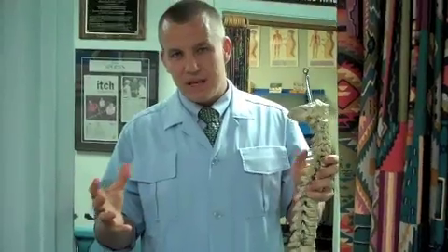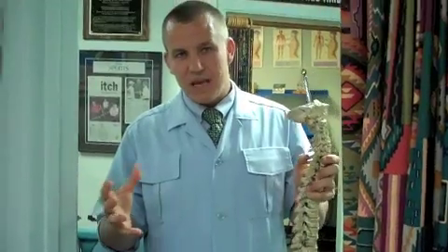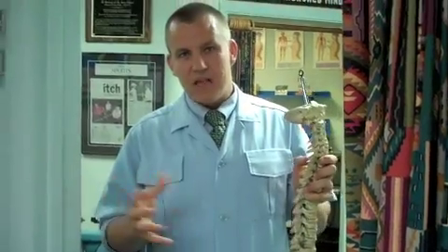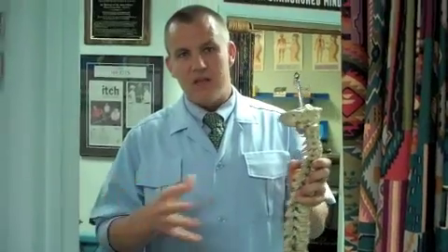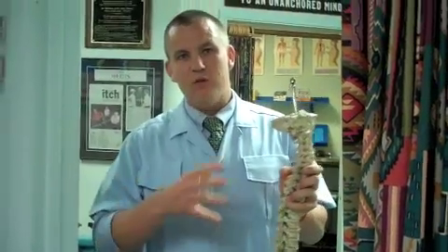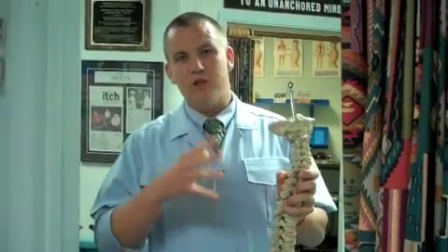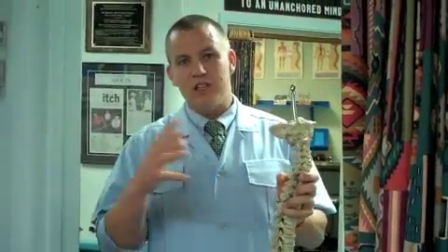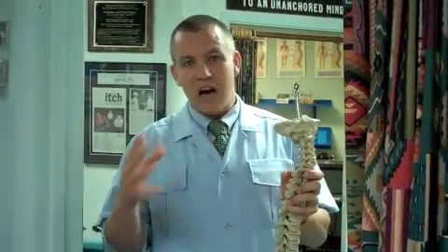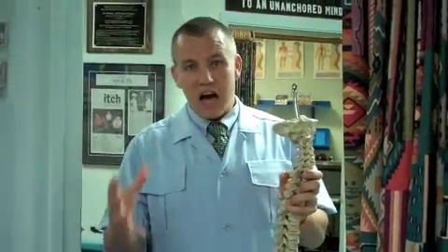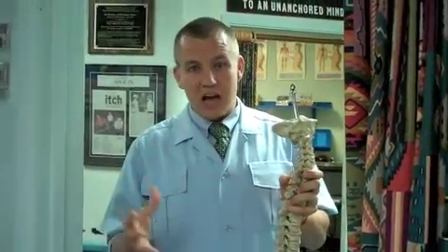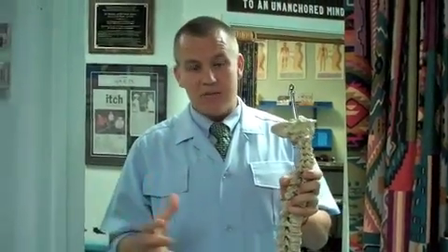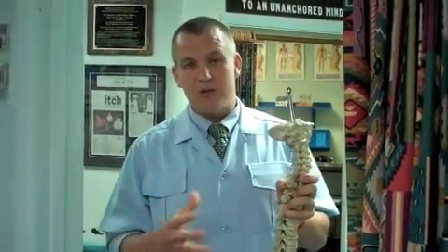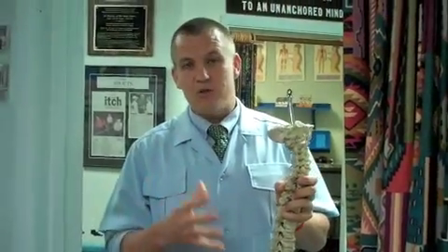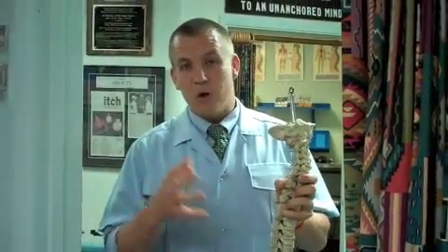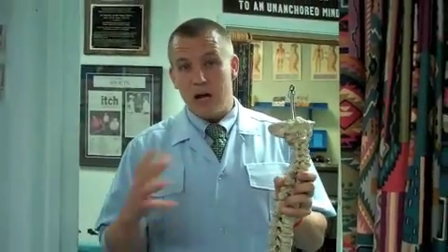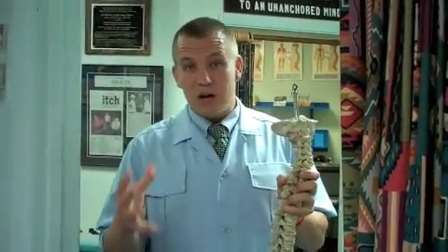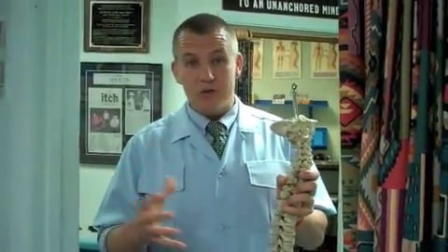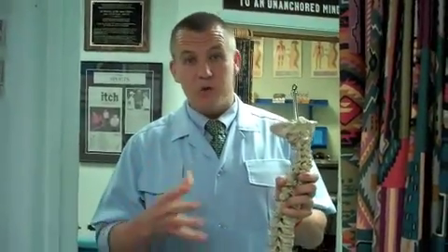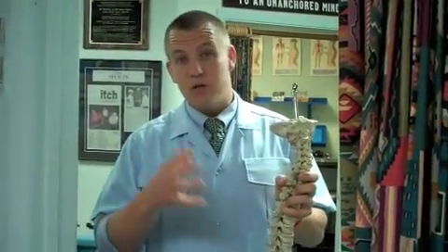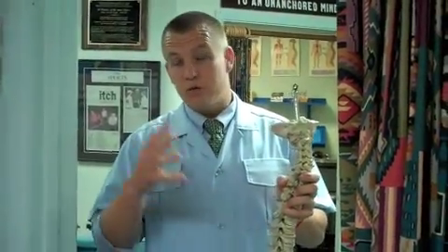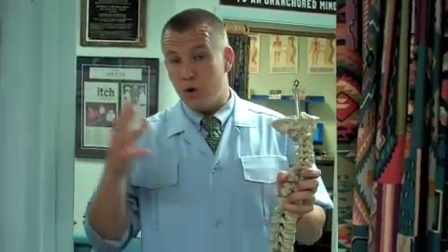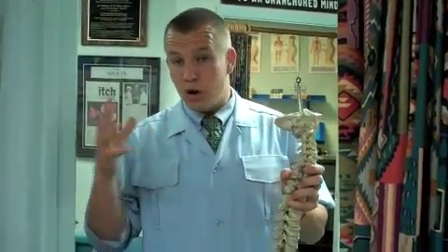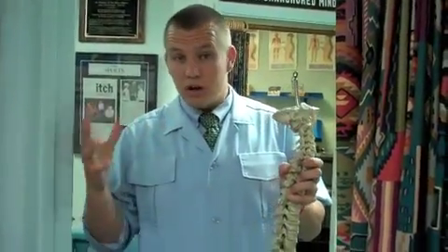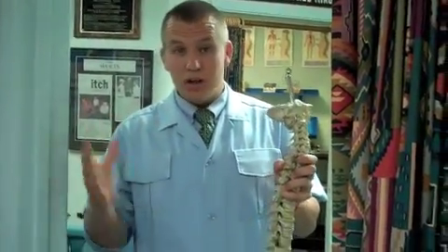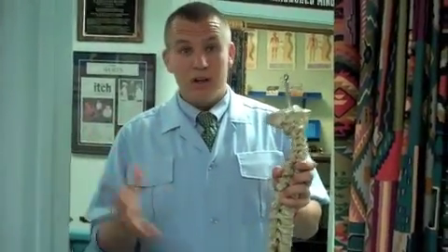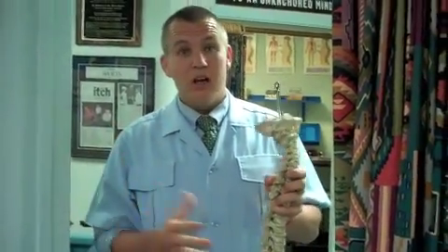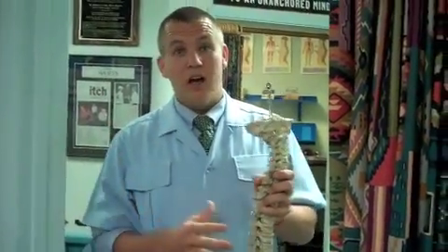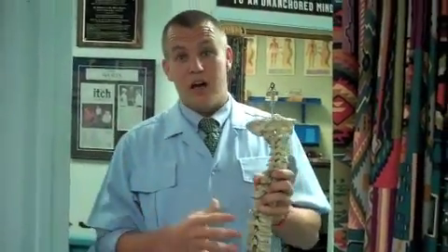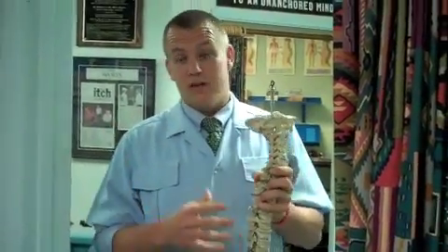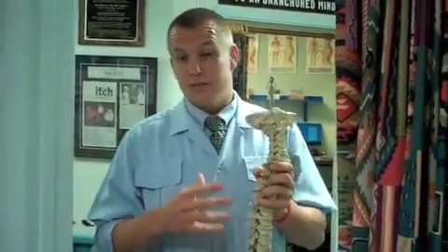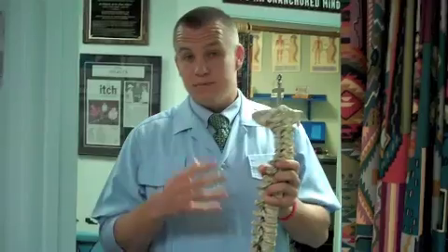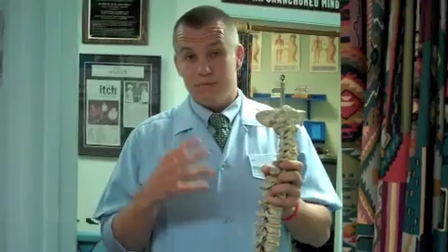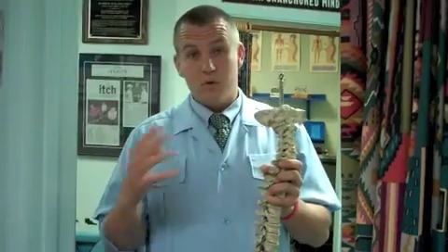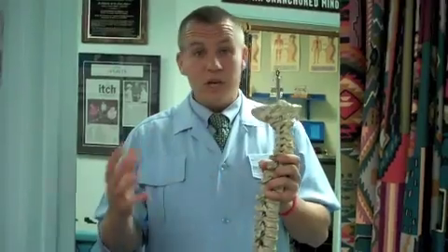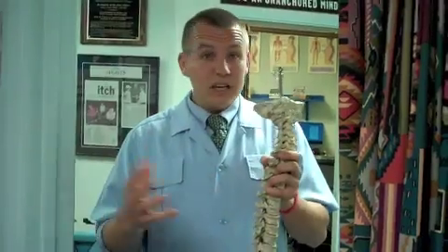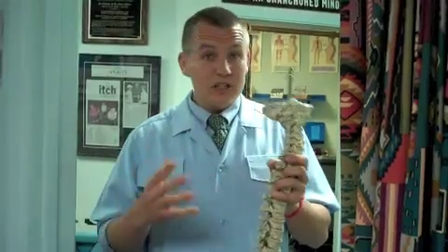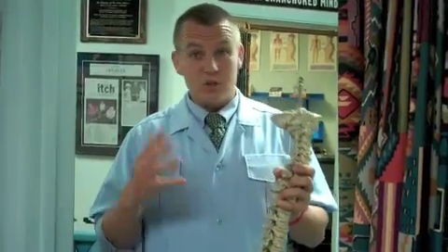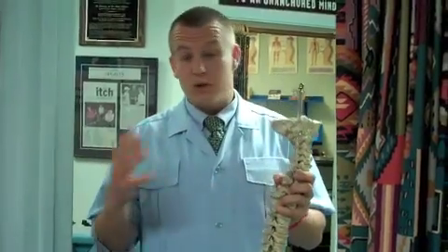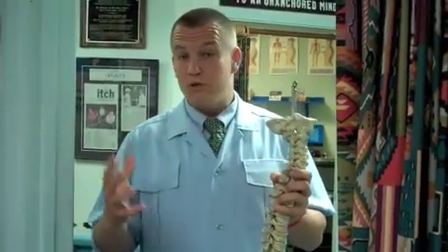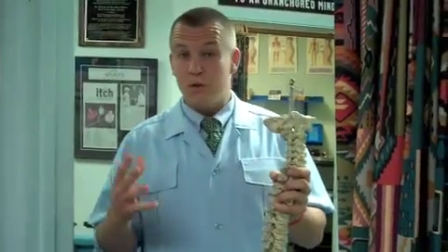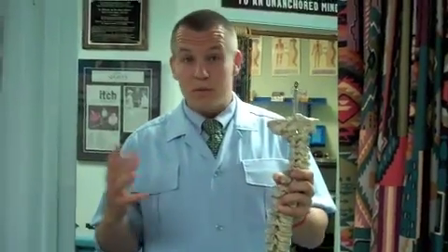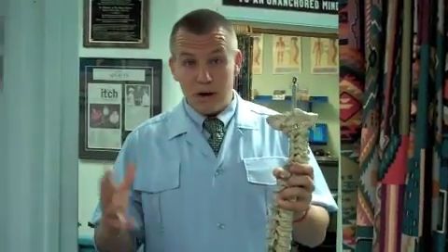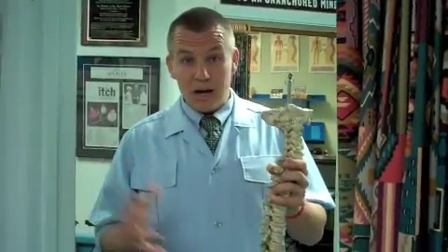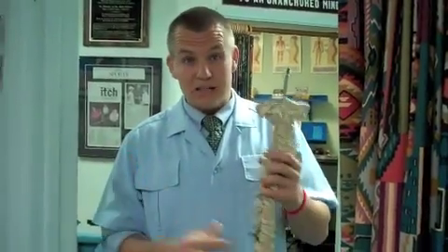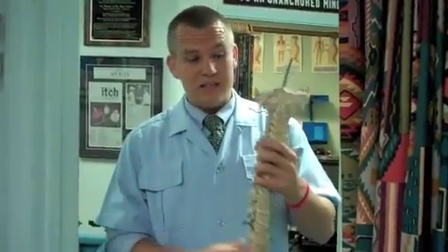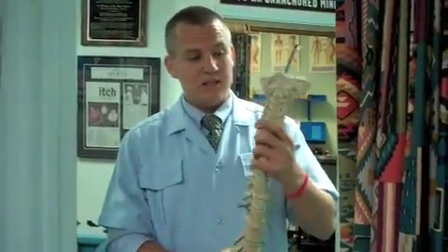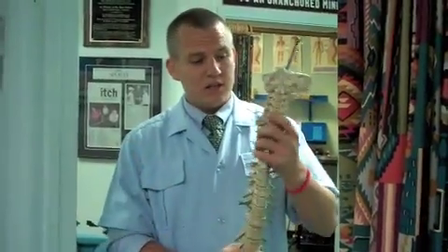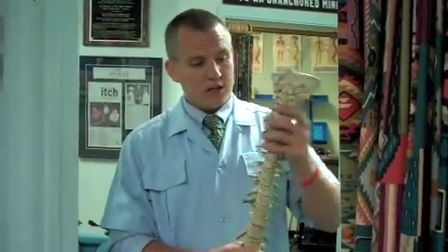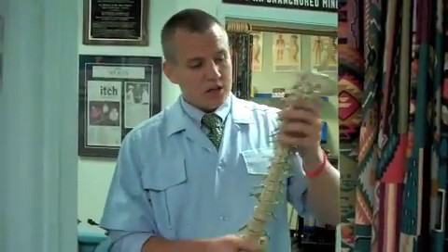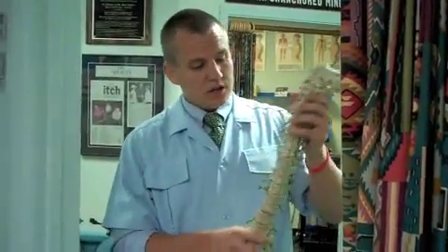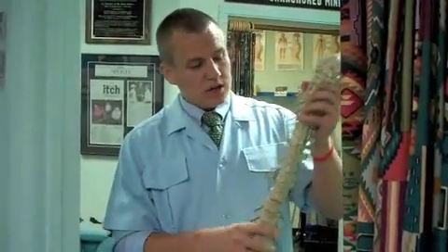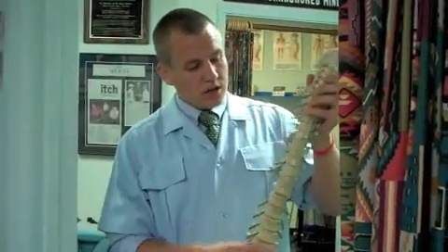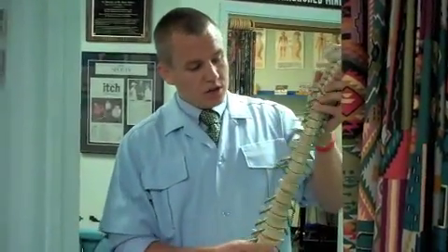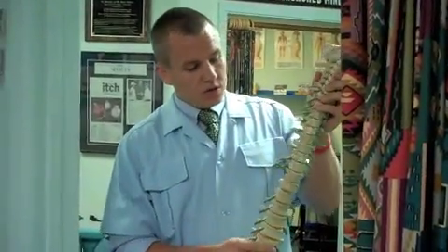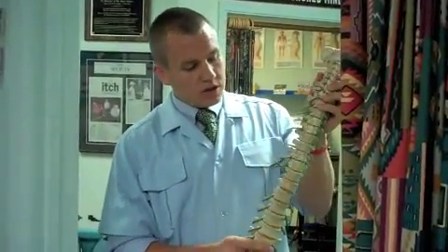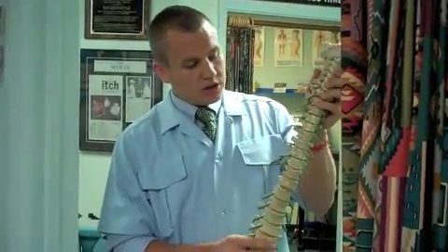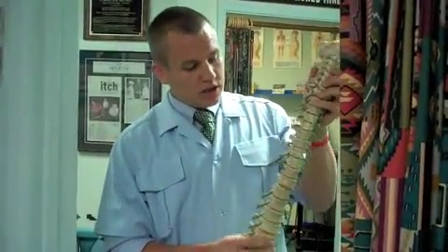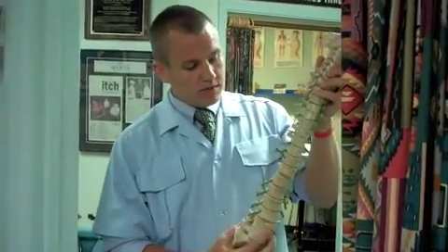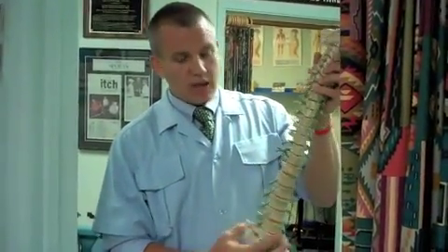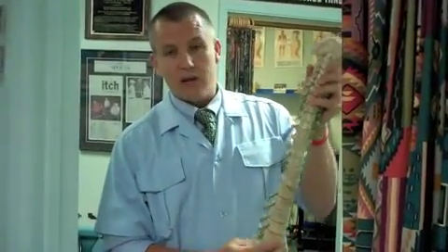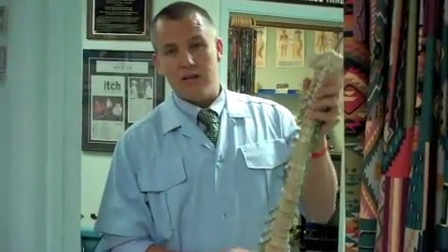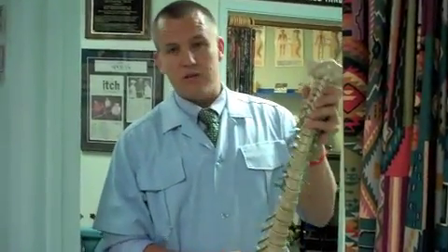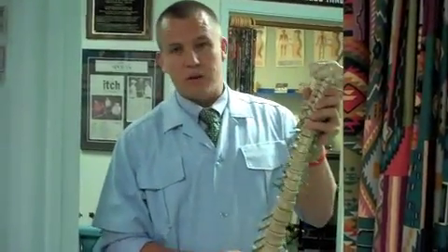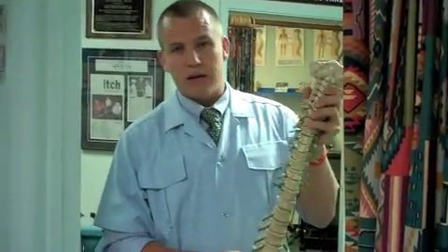Over time — 12 weeks, 24 weeks, up to 24 months — you achieve the healthy spine.